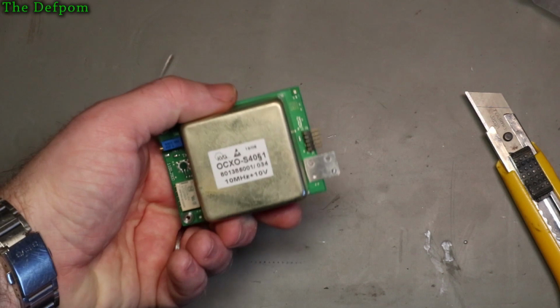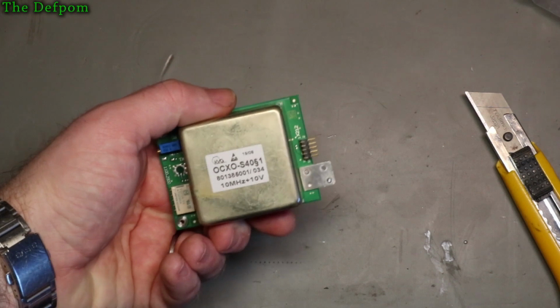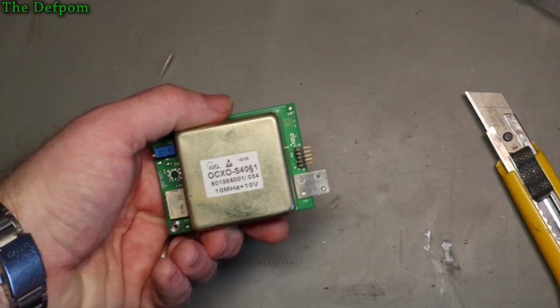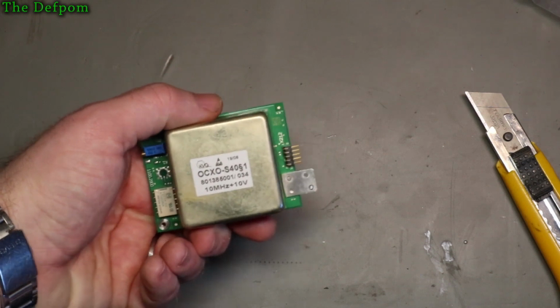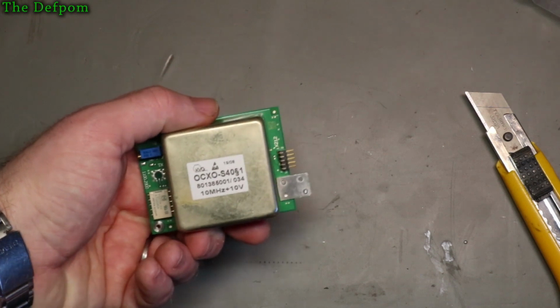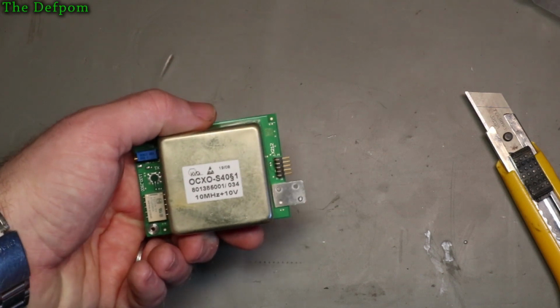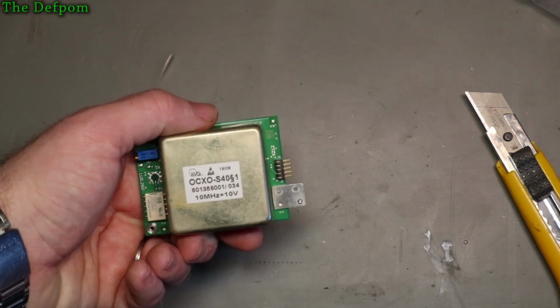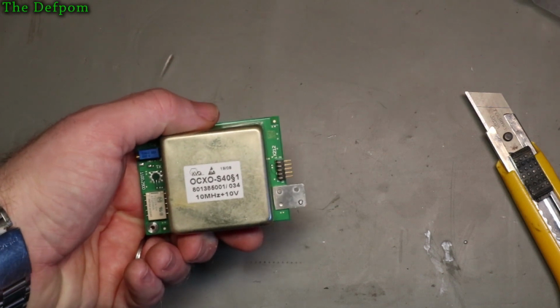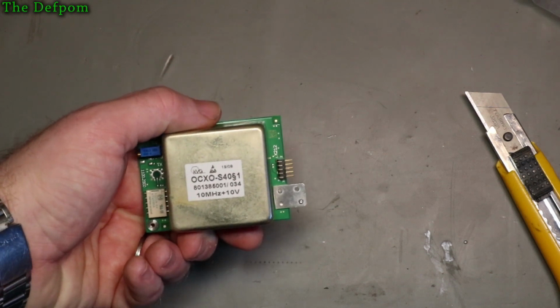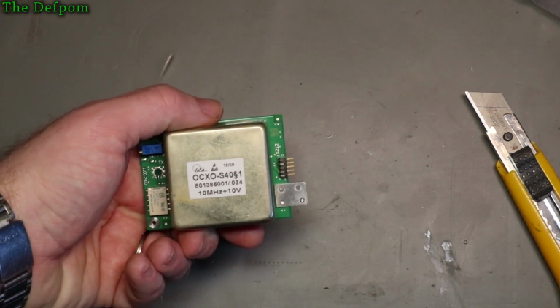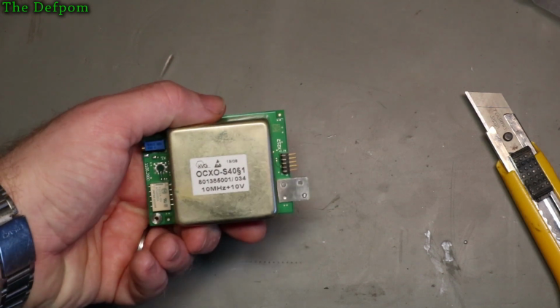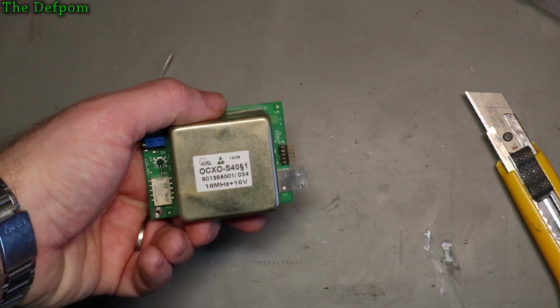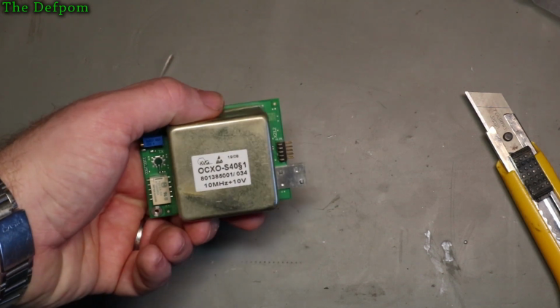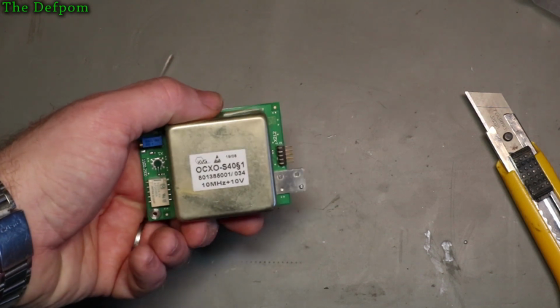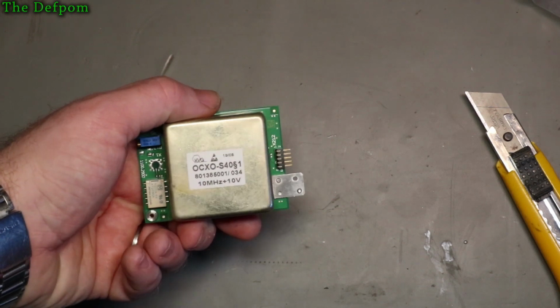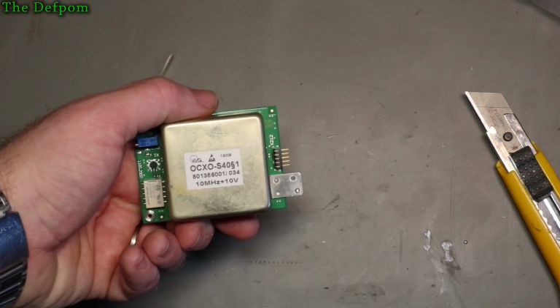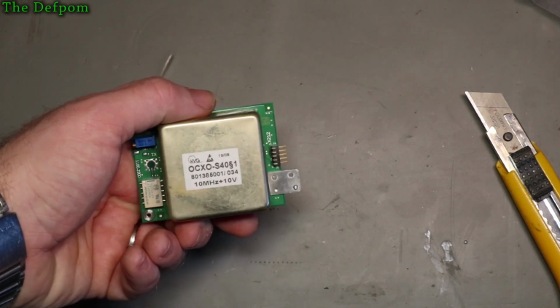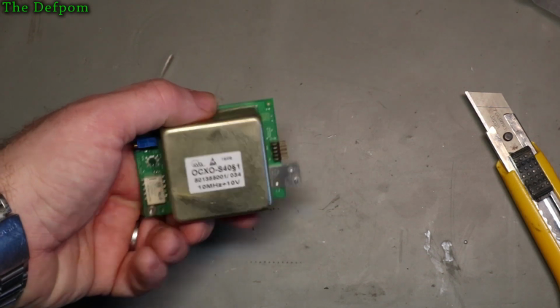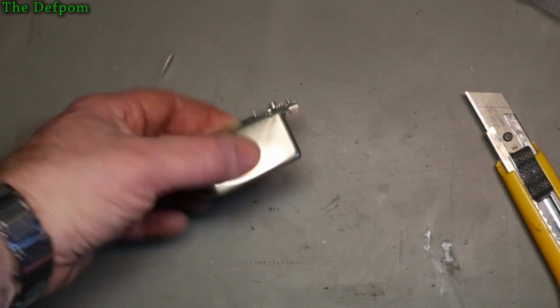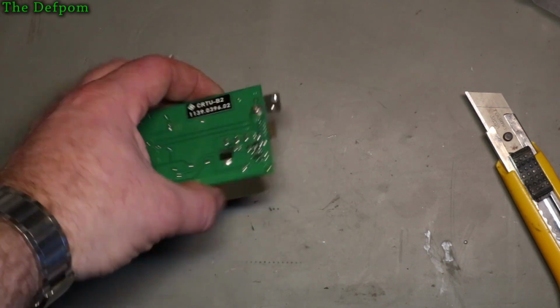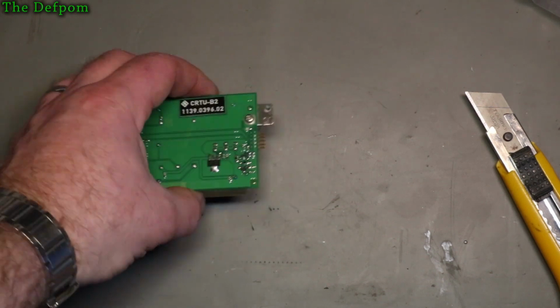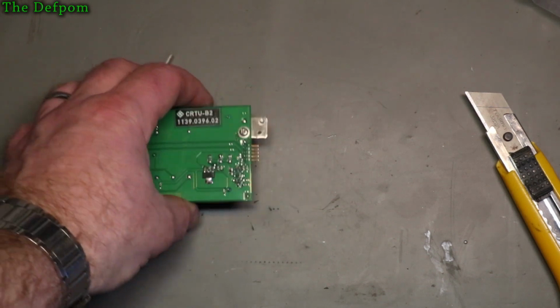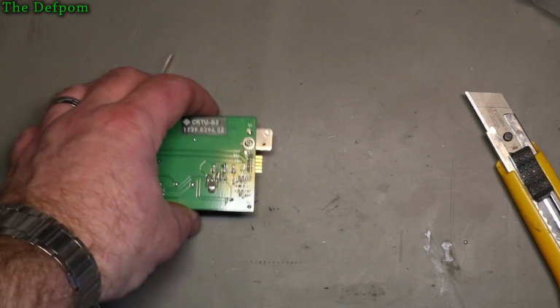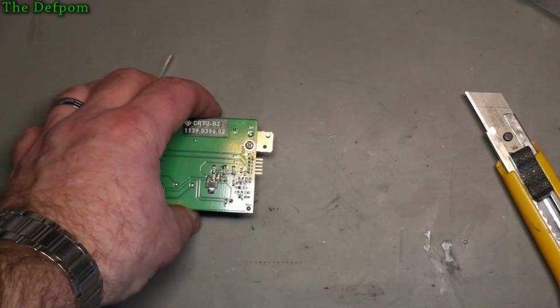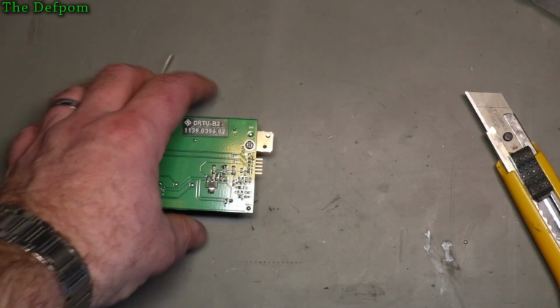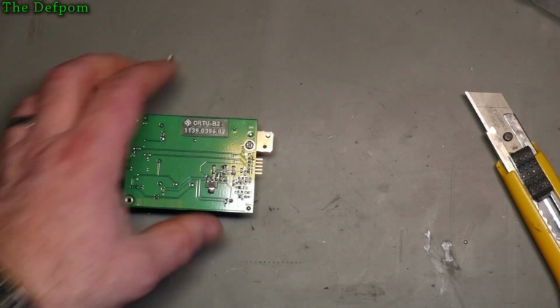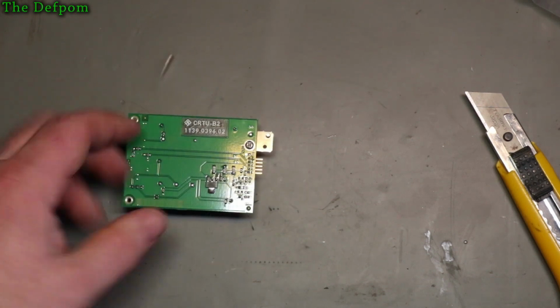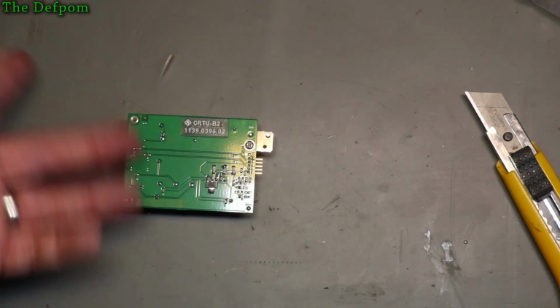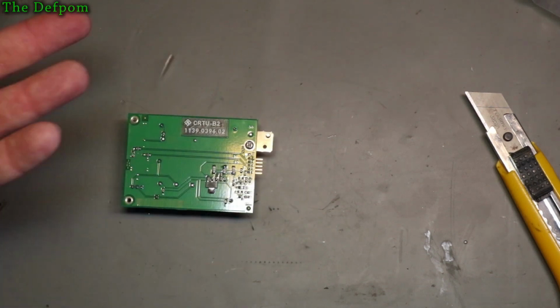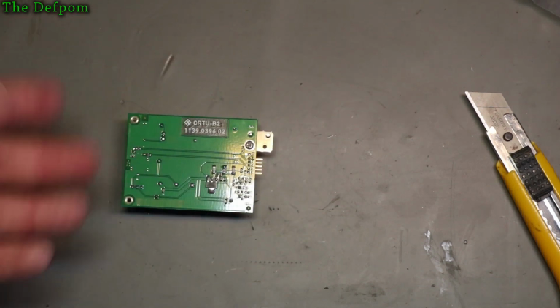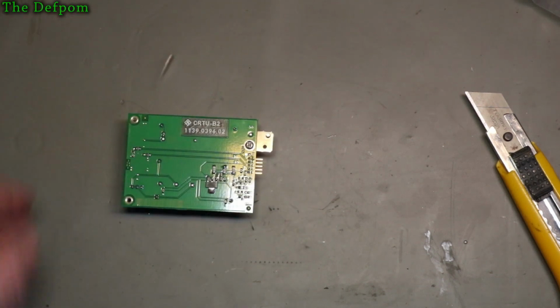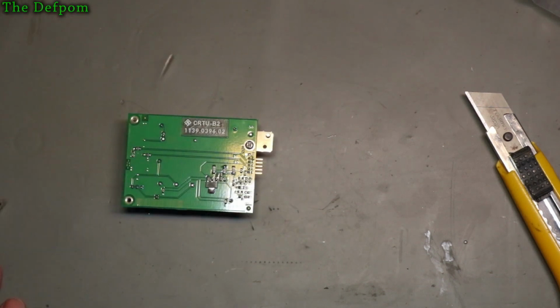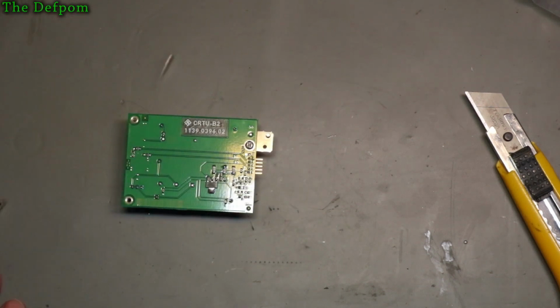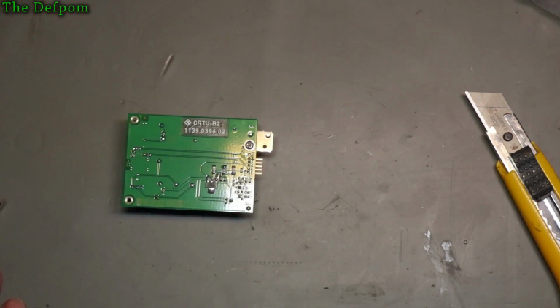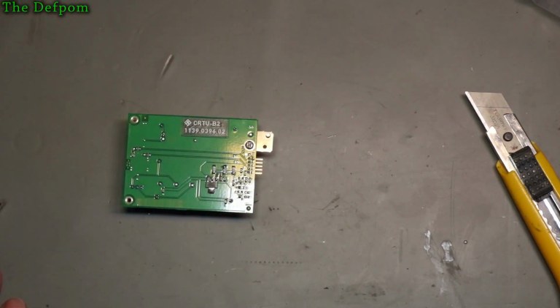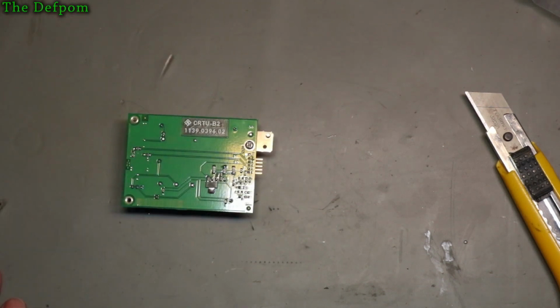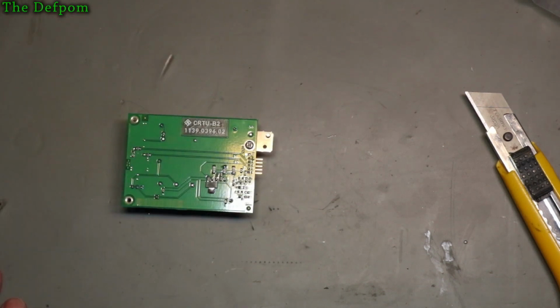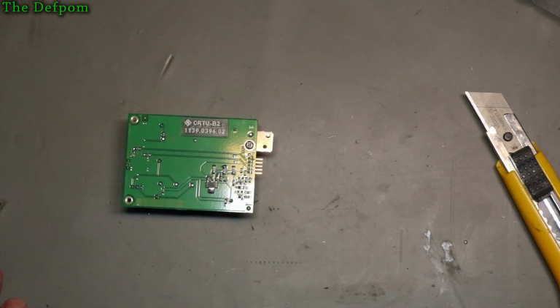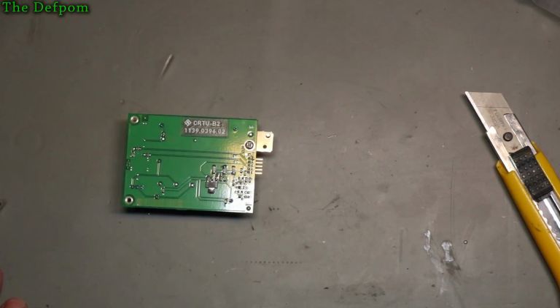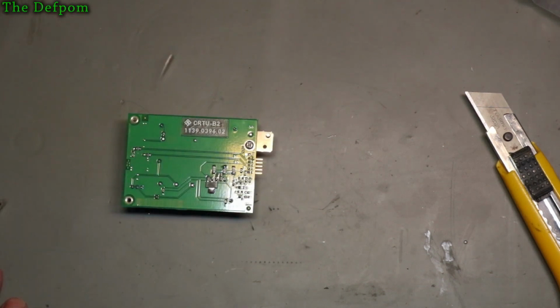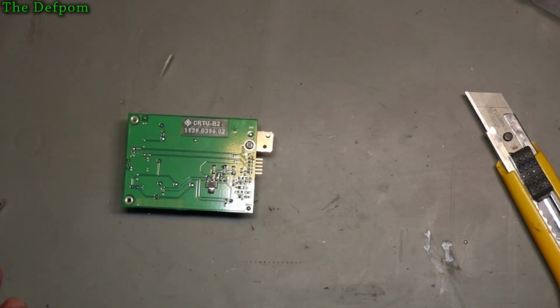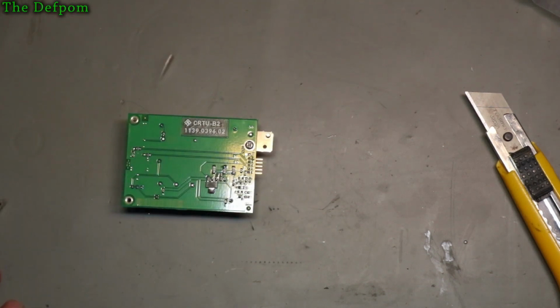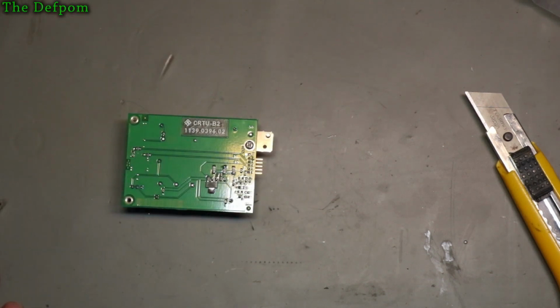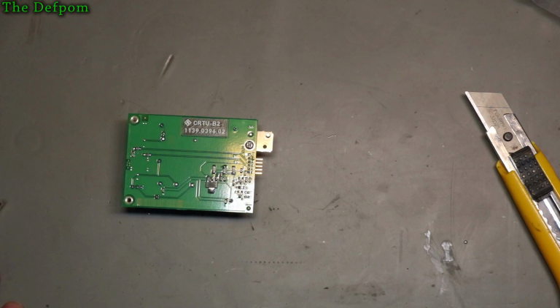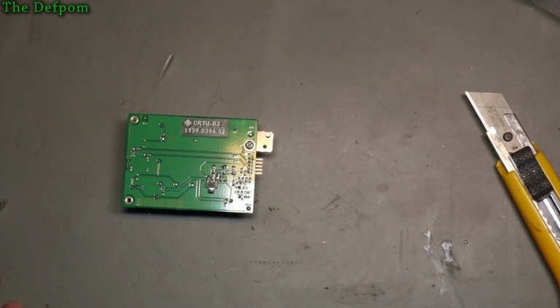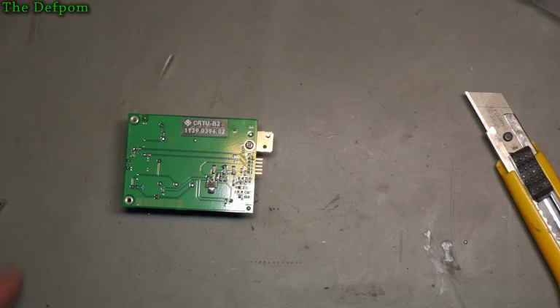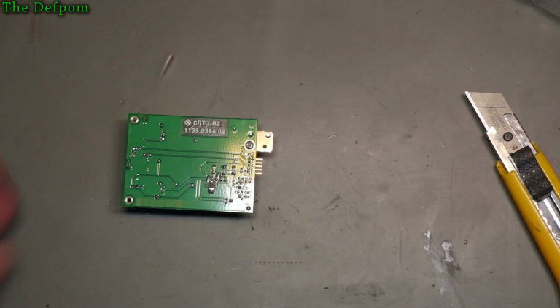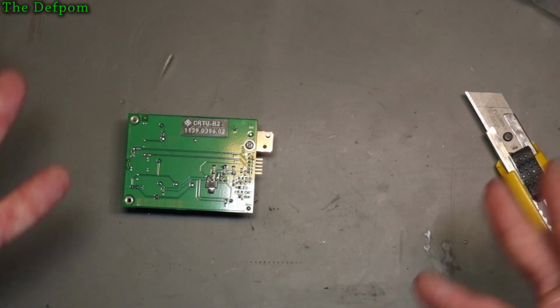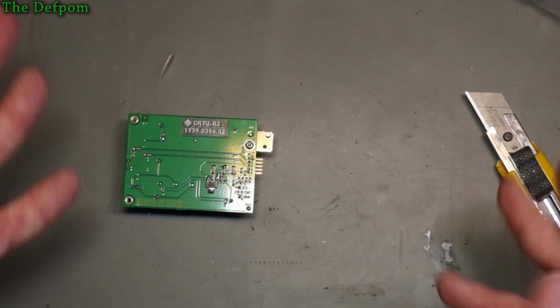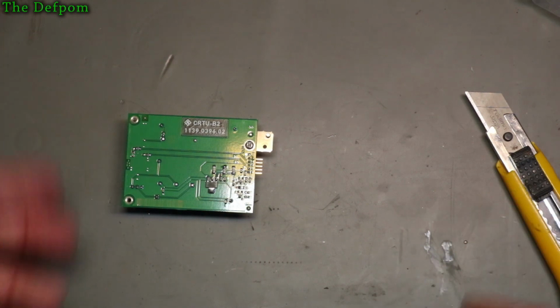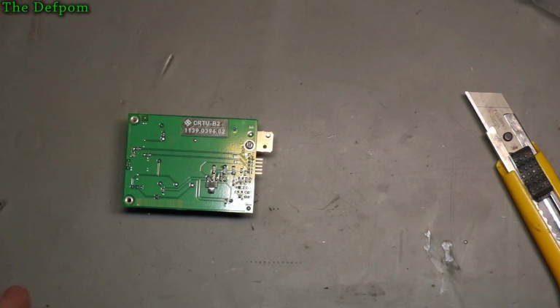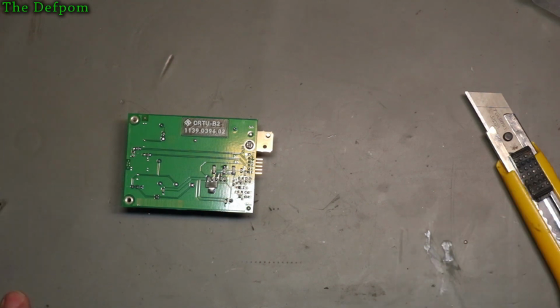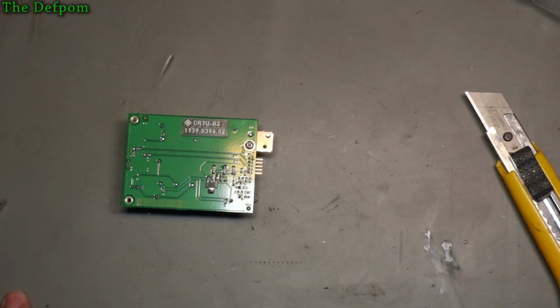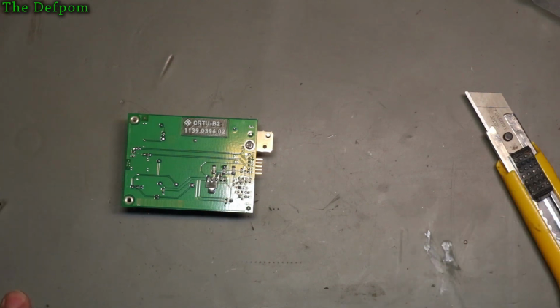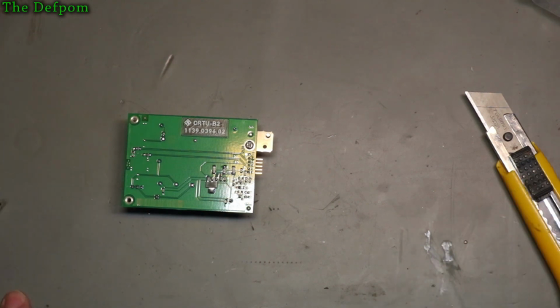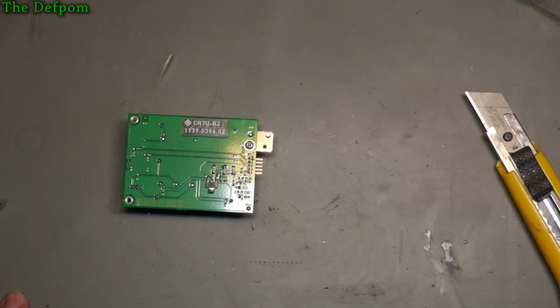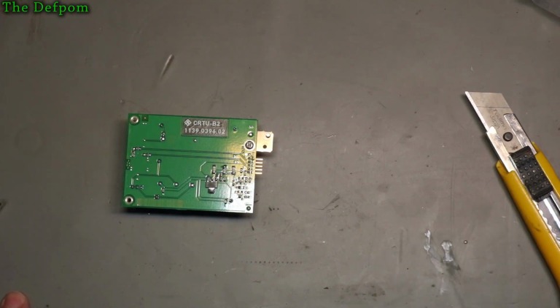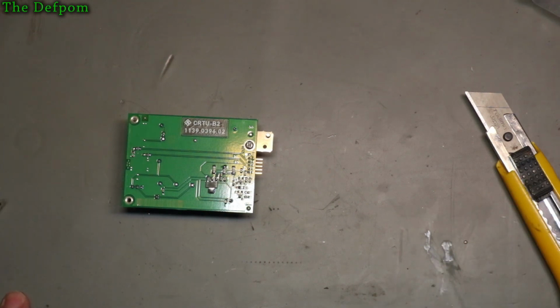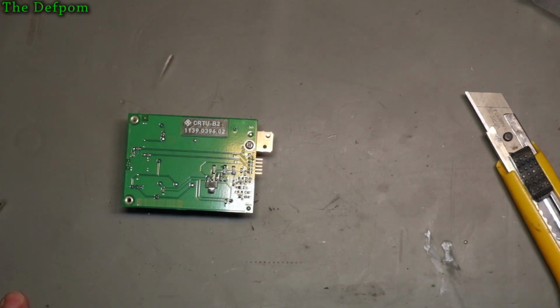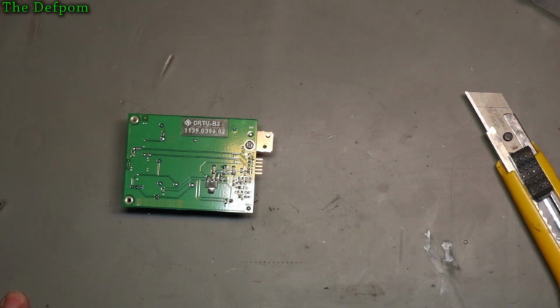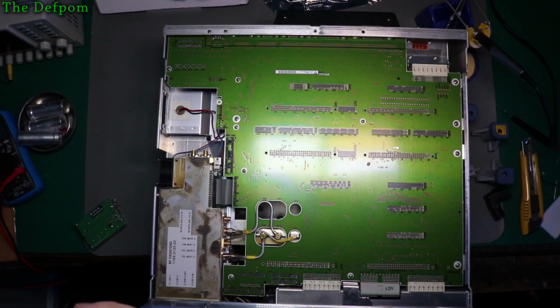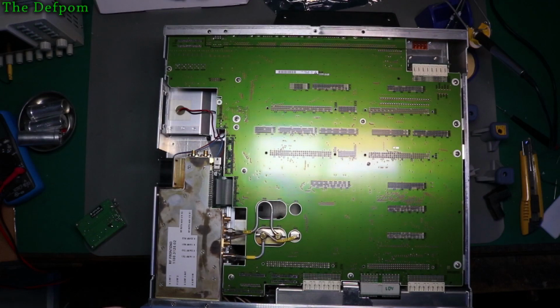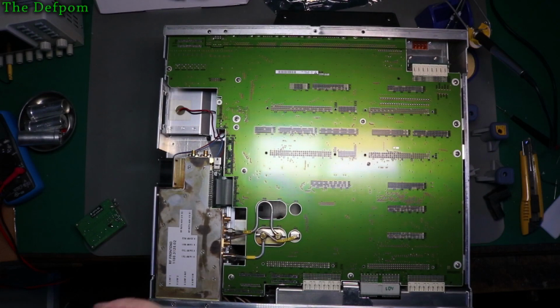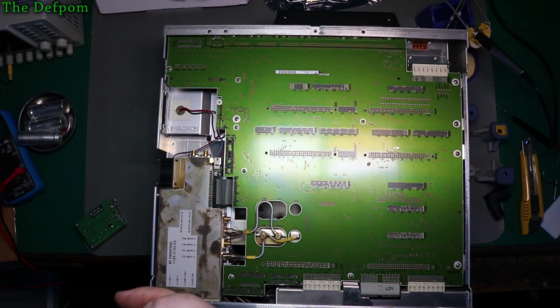I've seen it mentioned in several places that it's the same unit. I'll find out when I plug it in — in theory it's supposed to be the same.